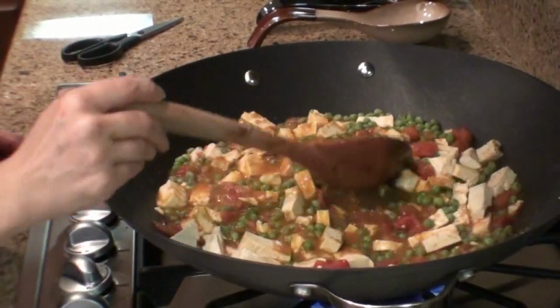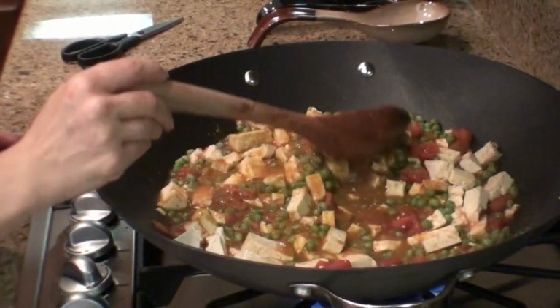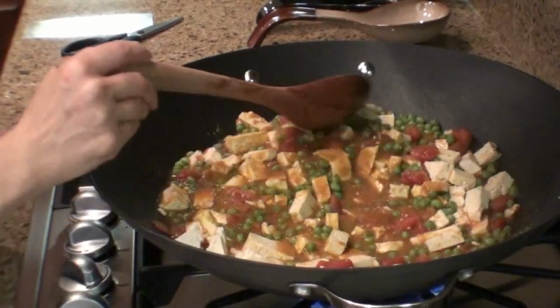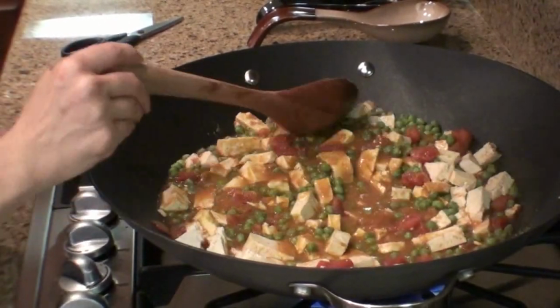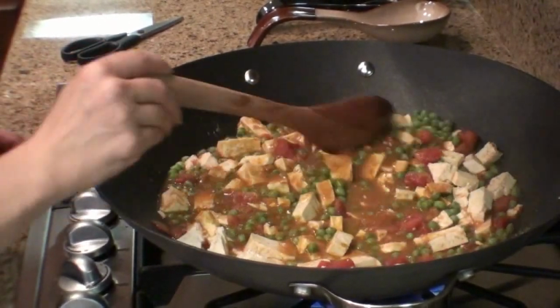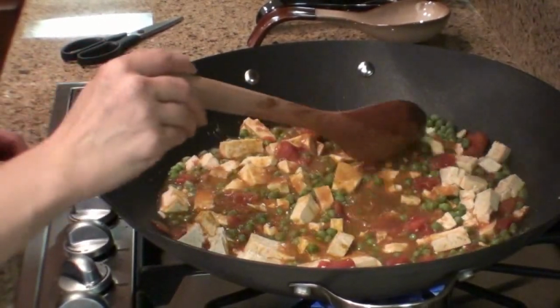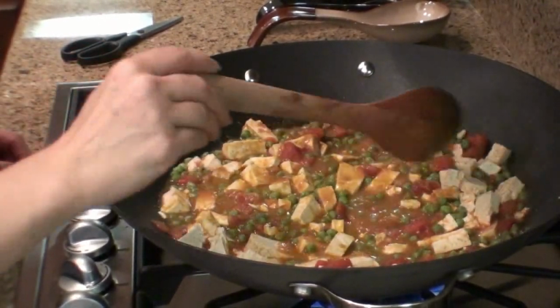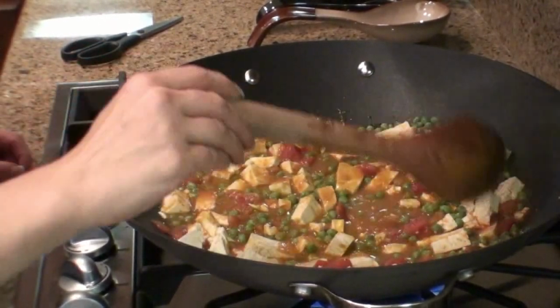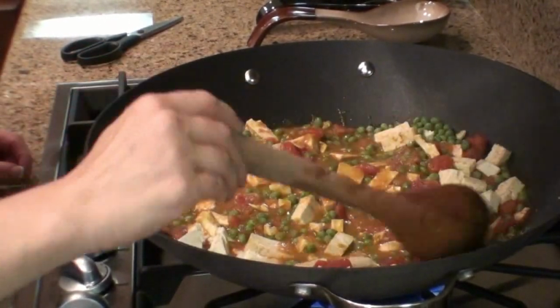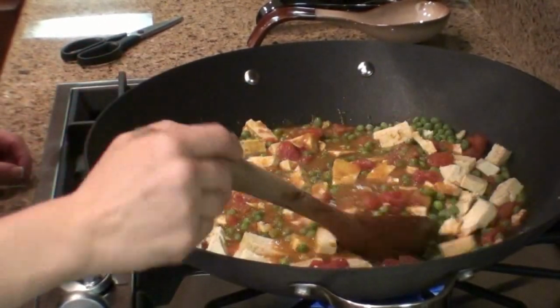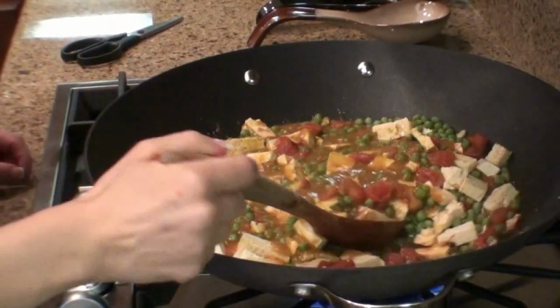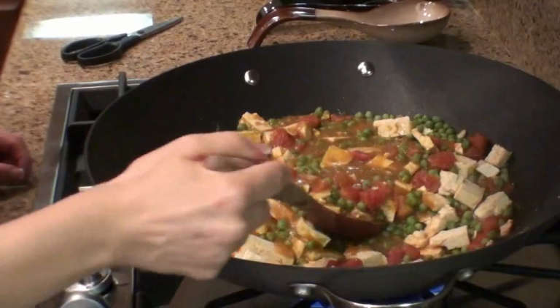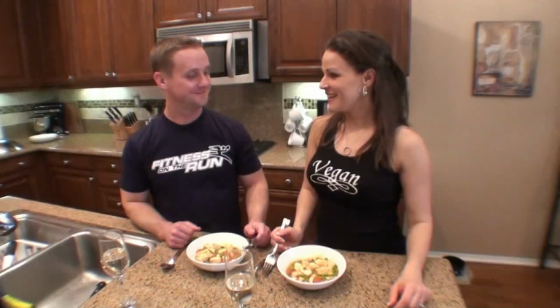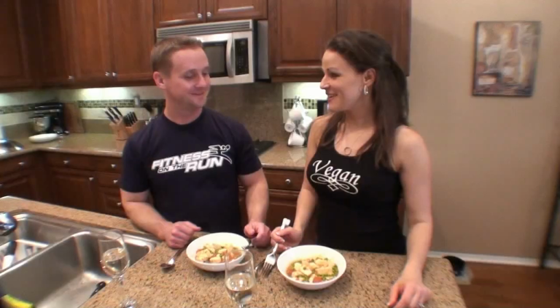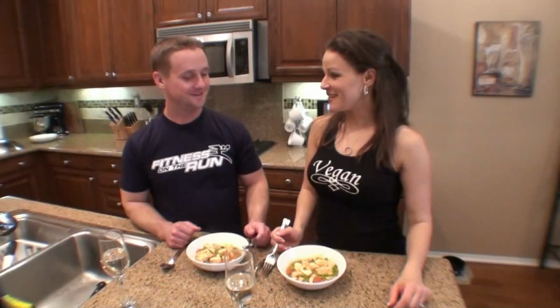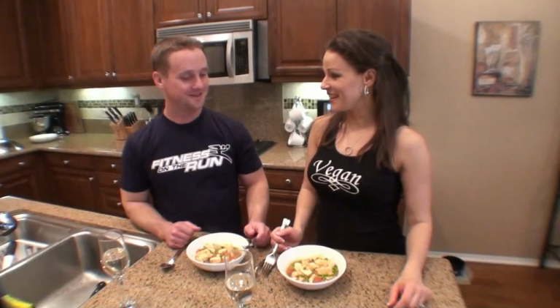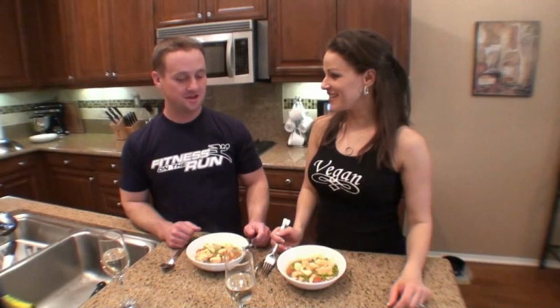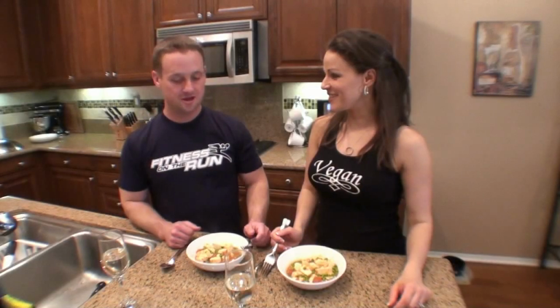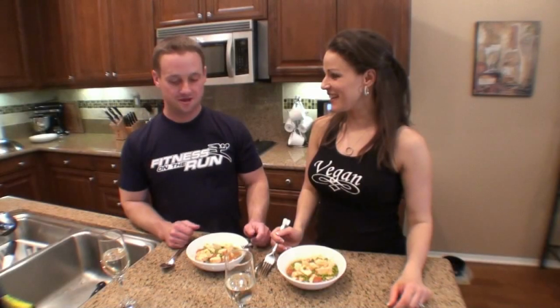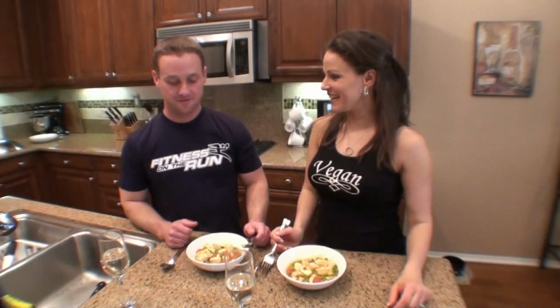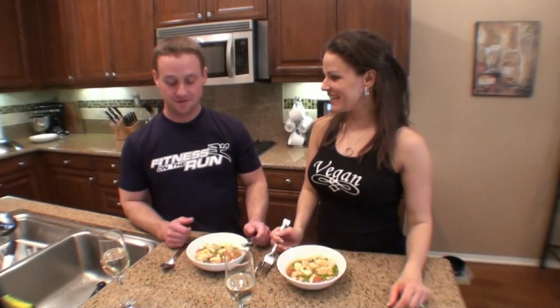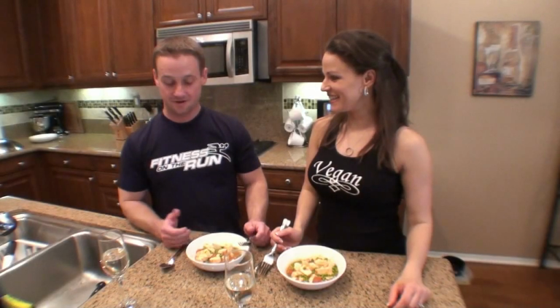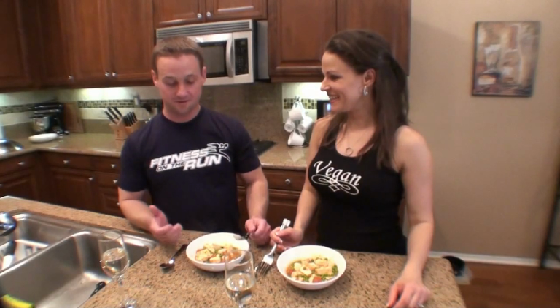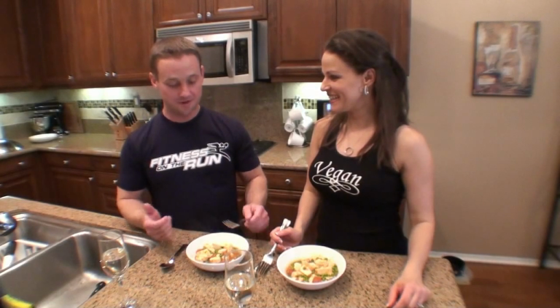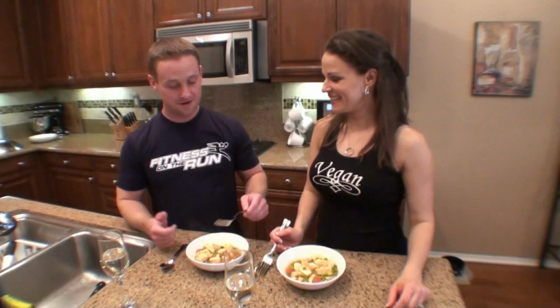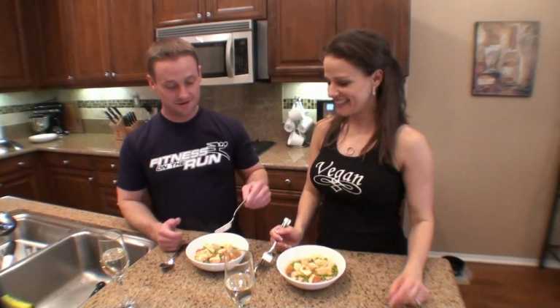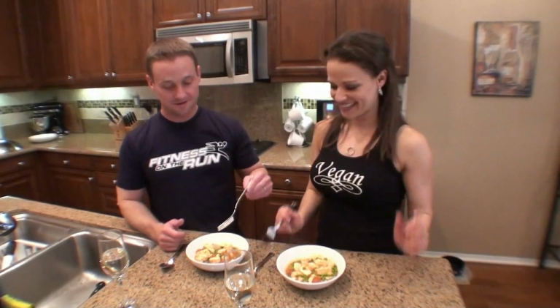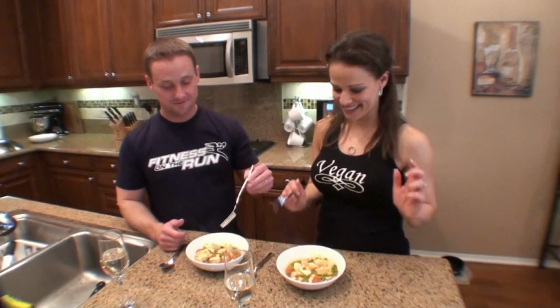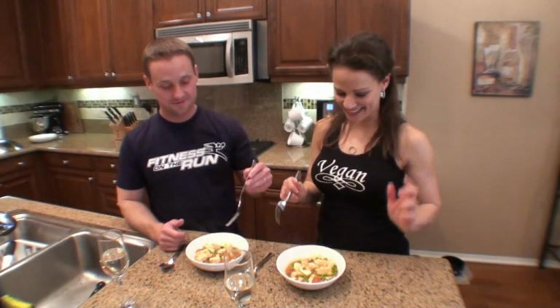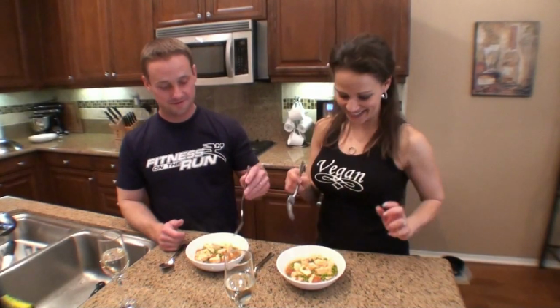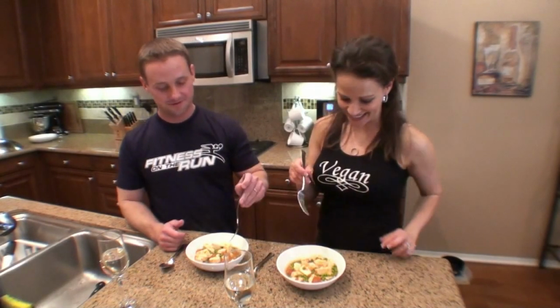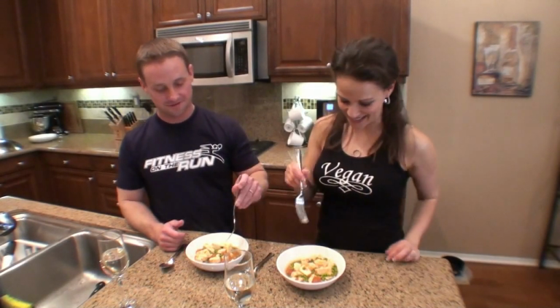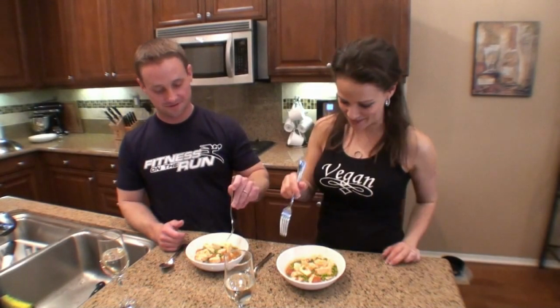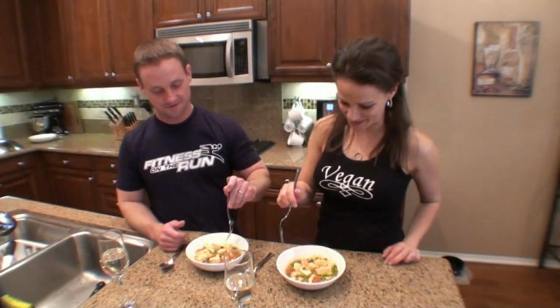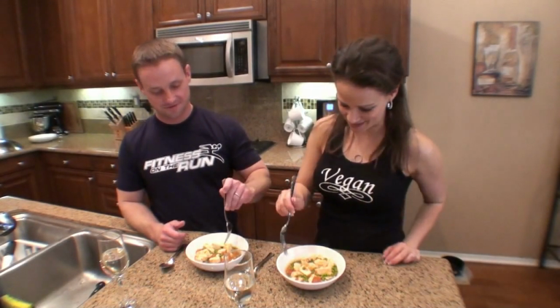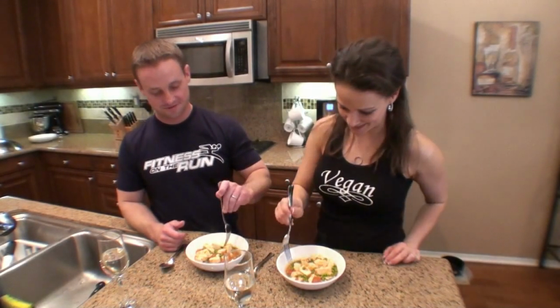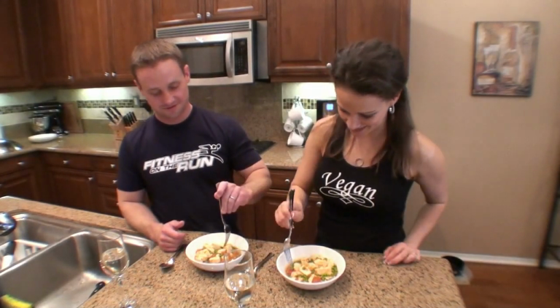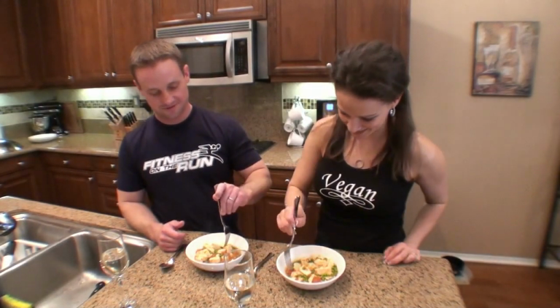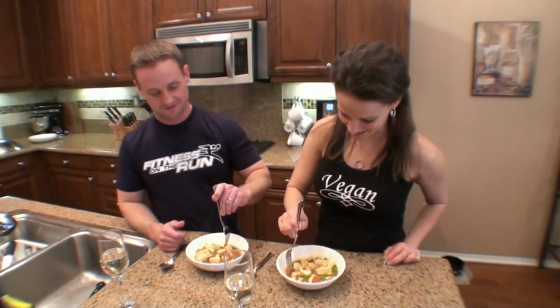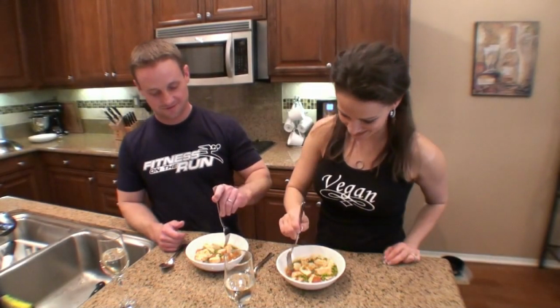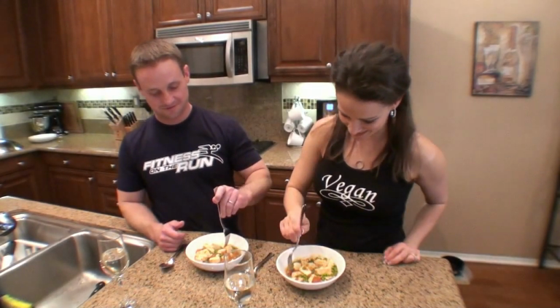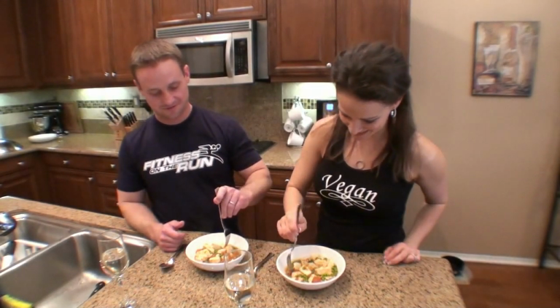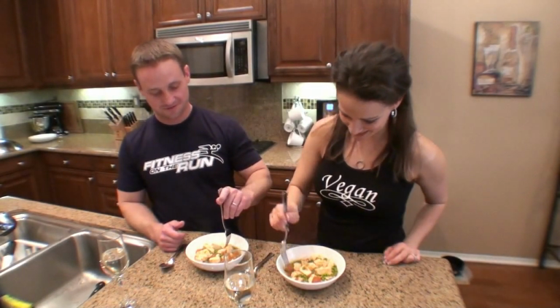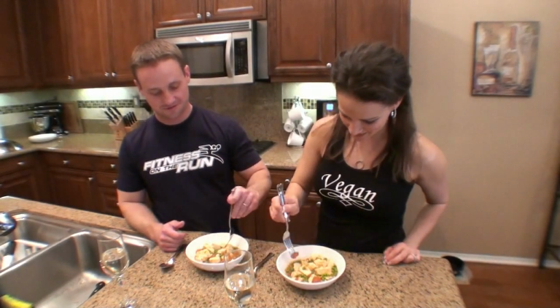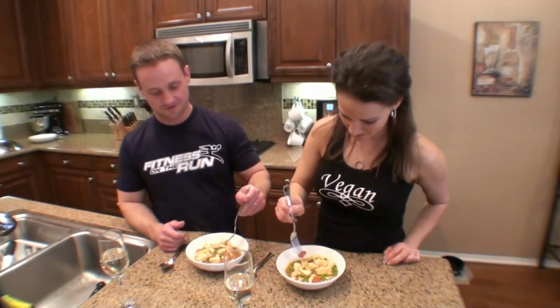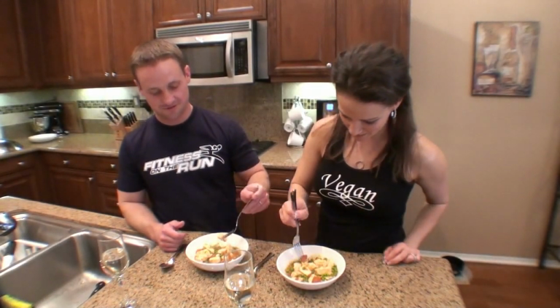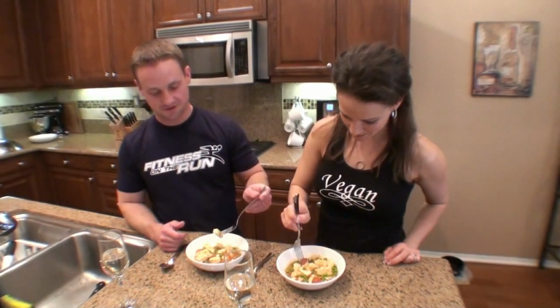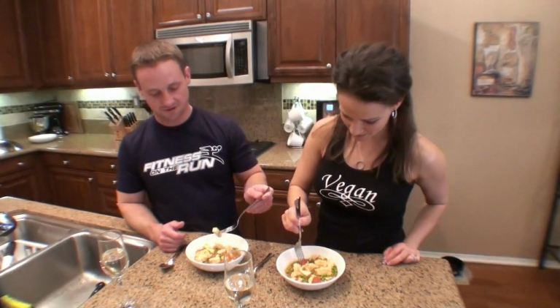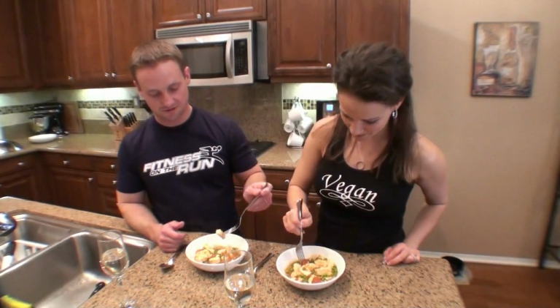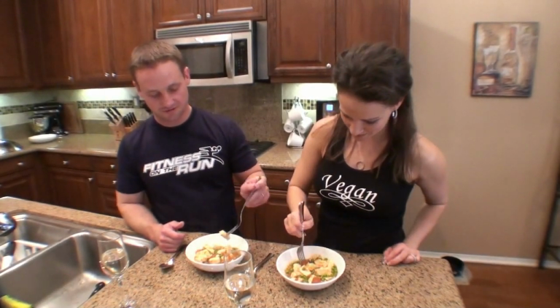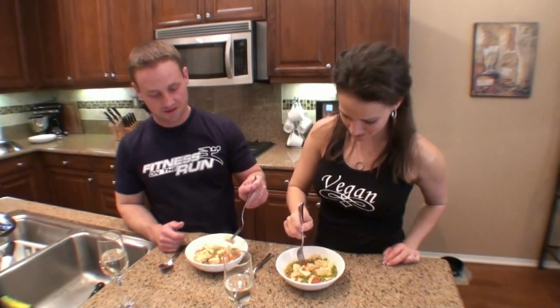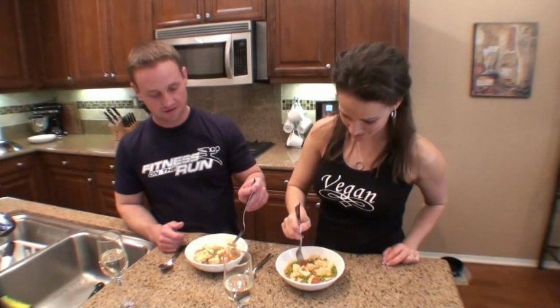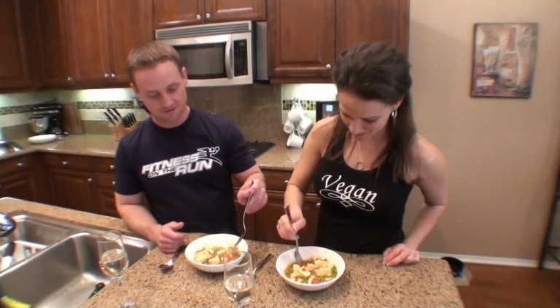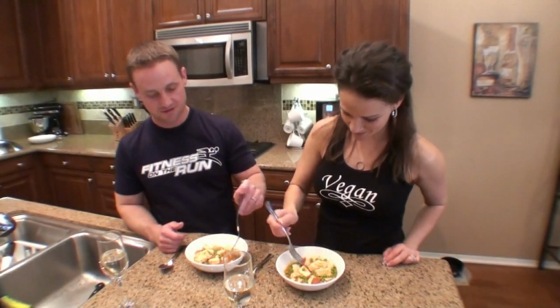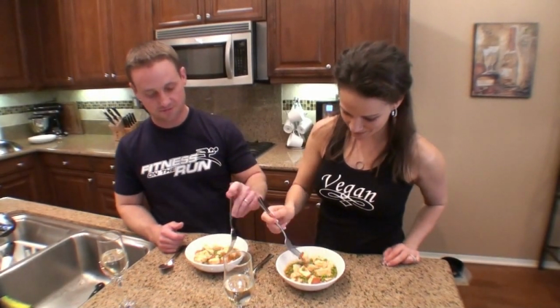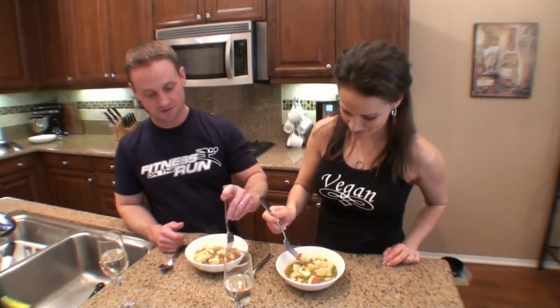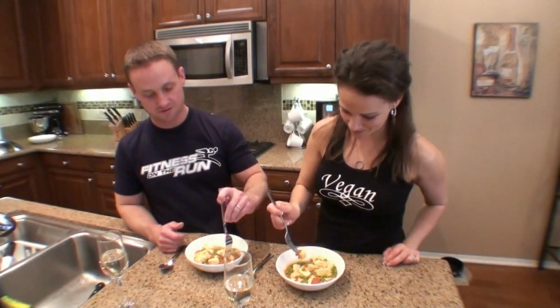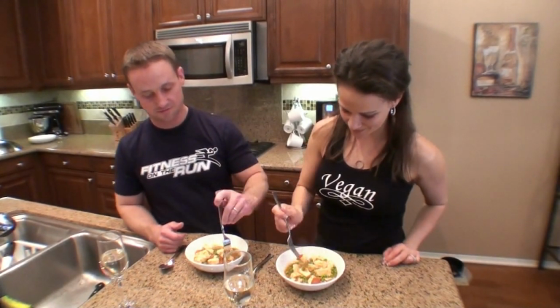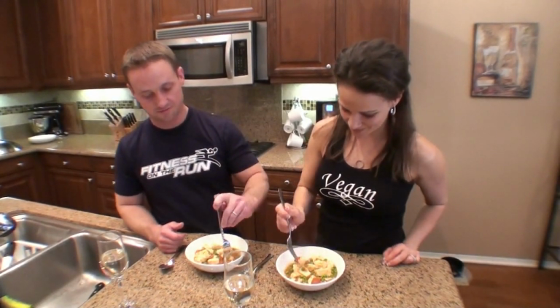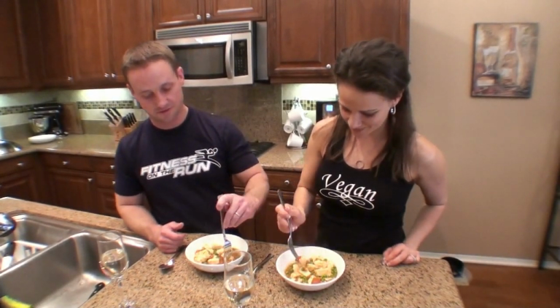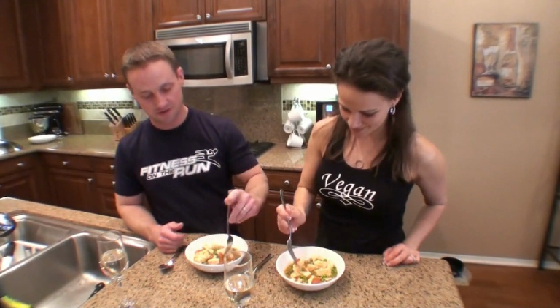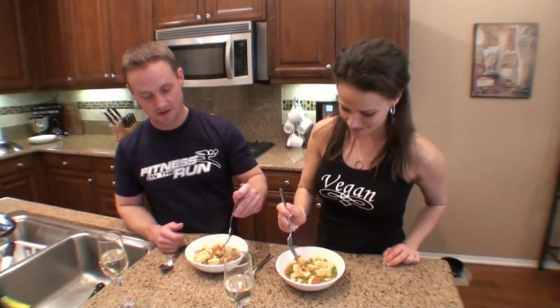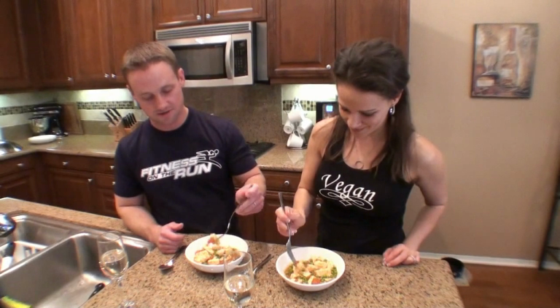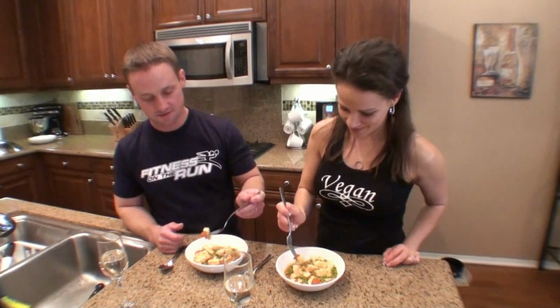We'll let it sit for a minute. You ready to try it? I'm ready. It smells delicious. It looks and smells fantastic.